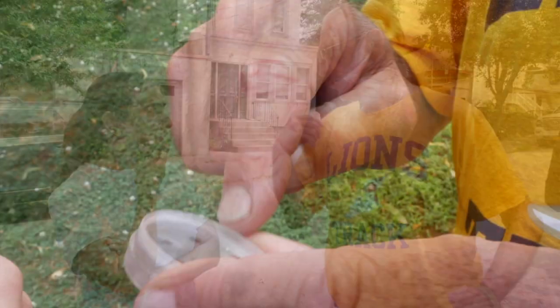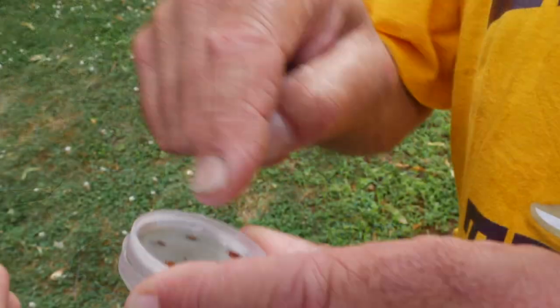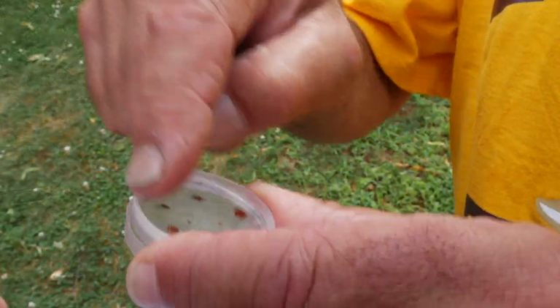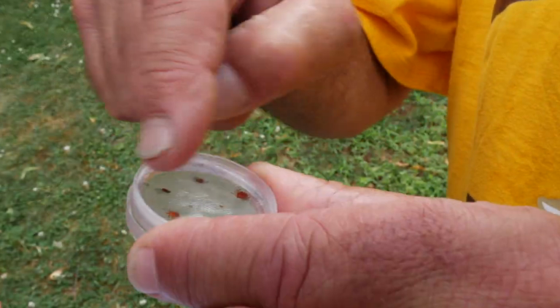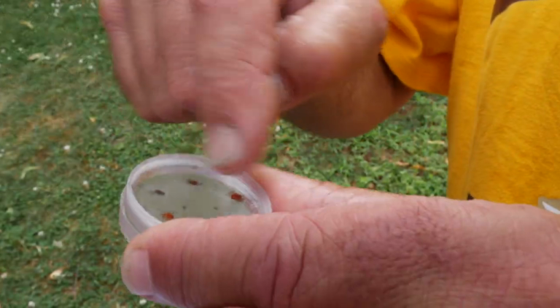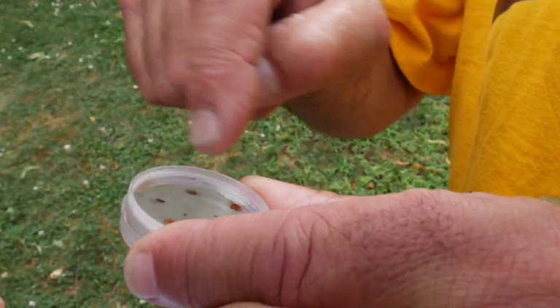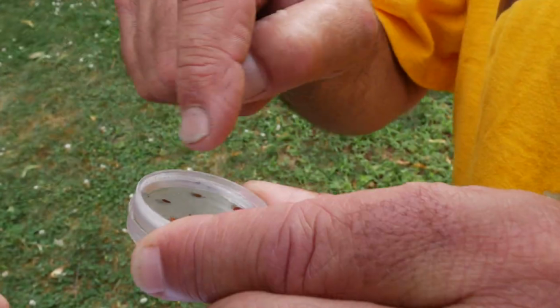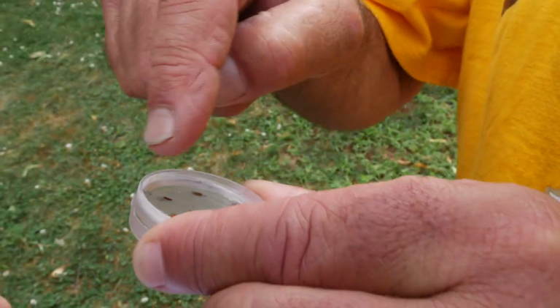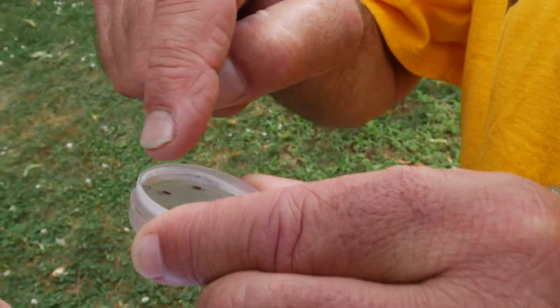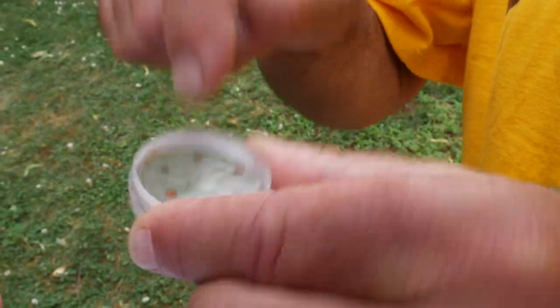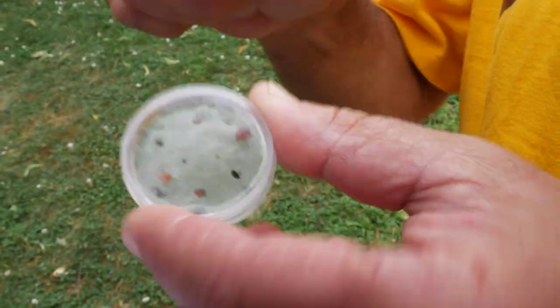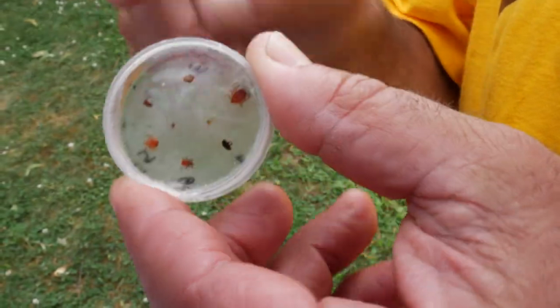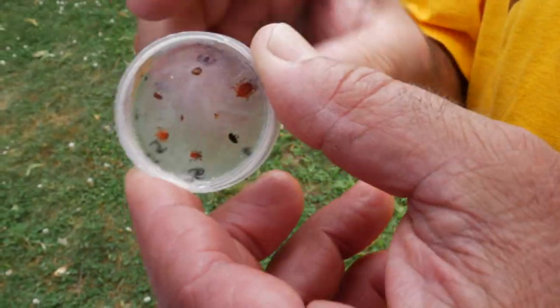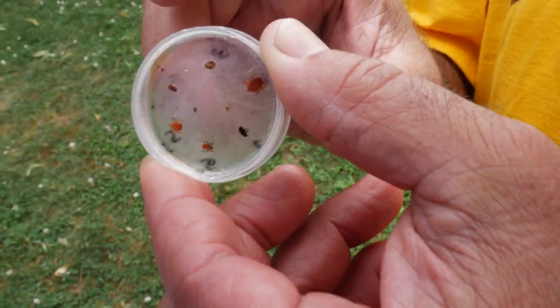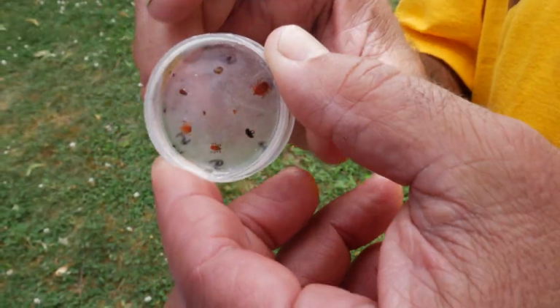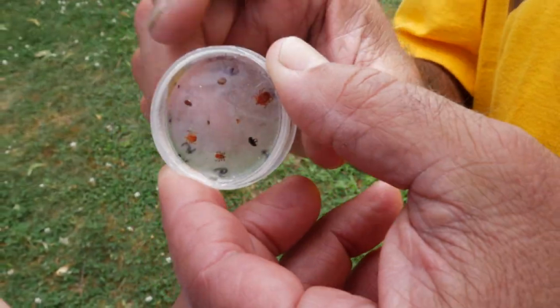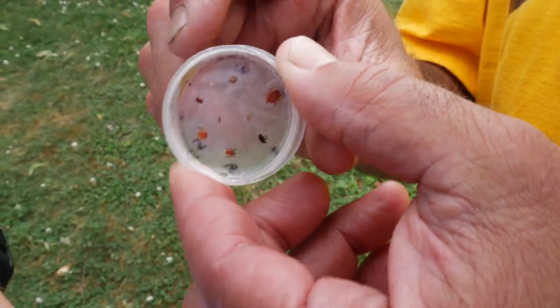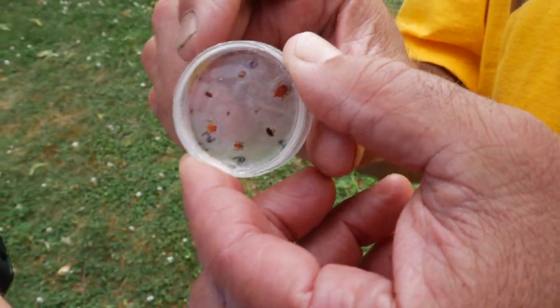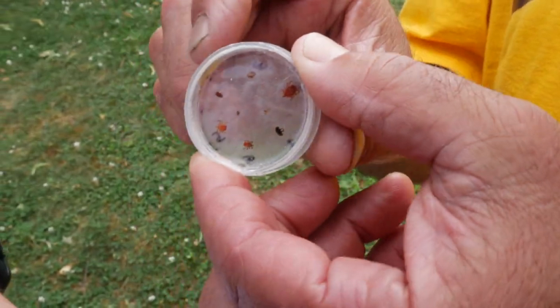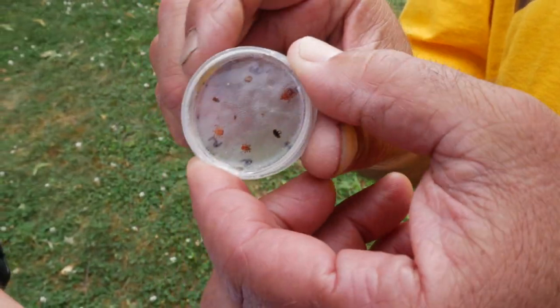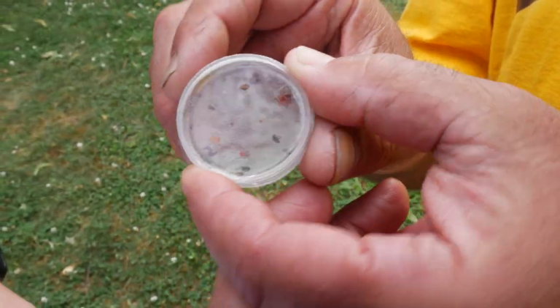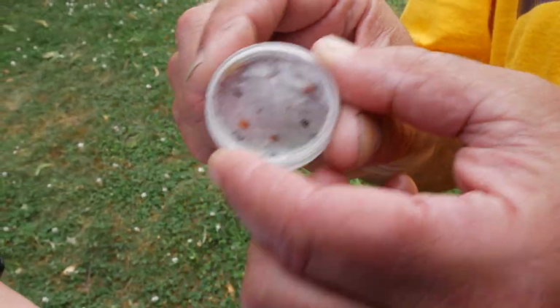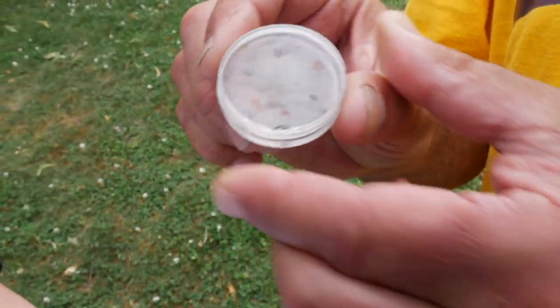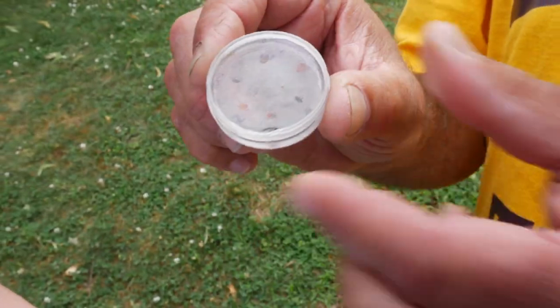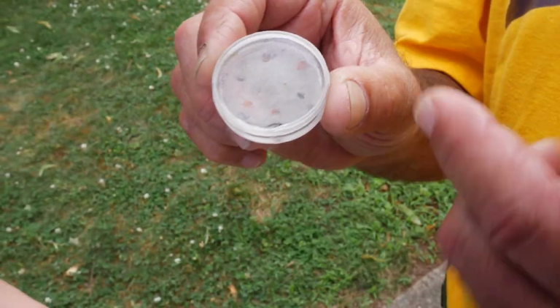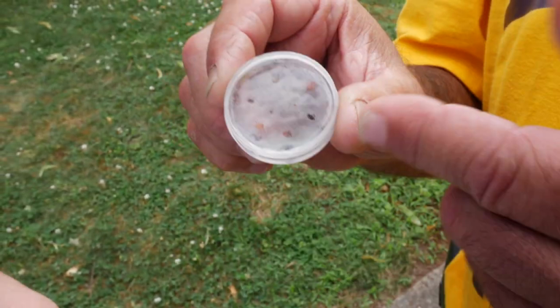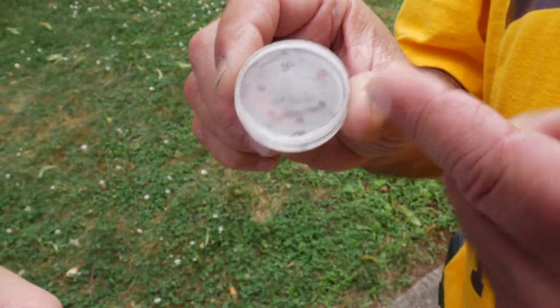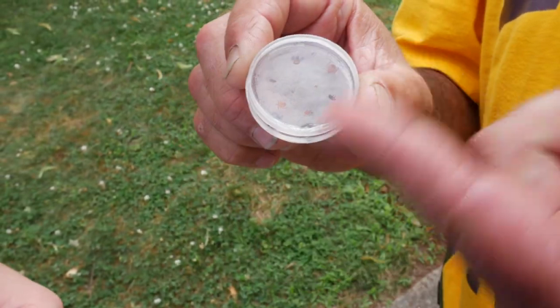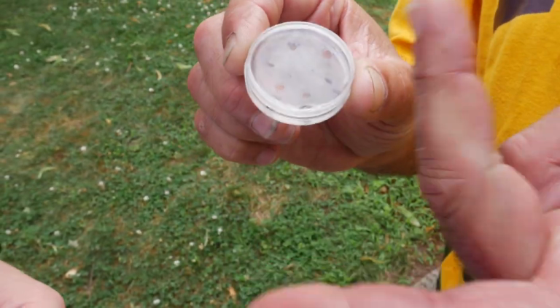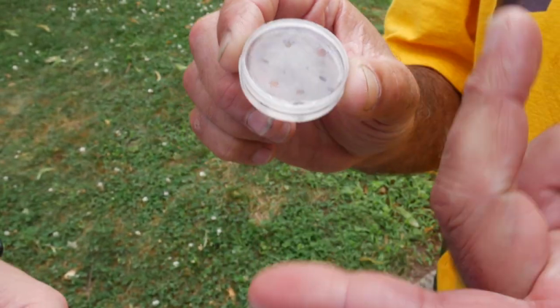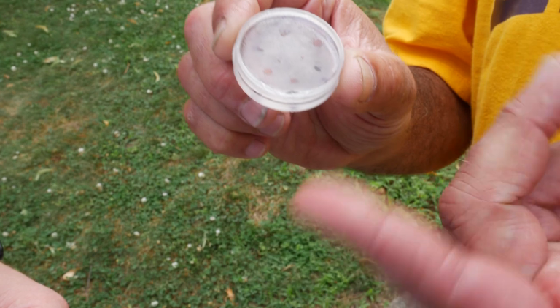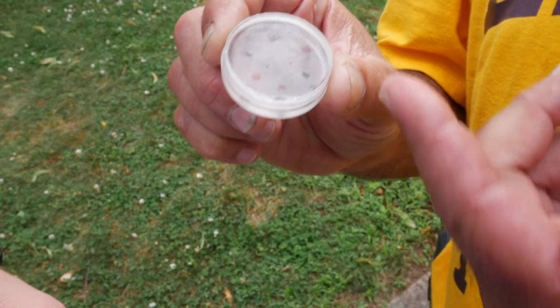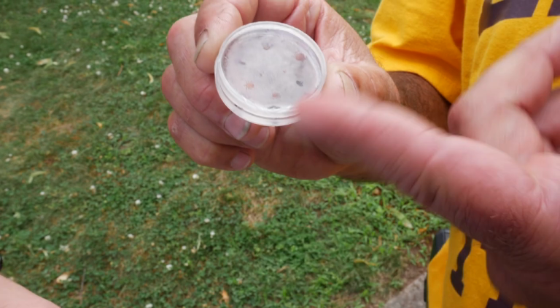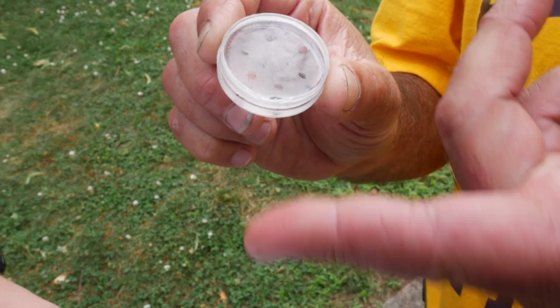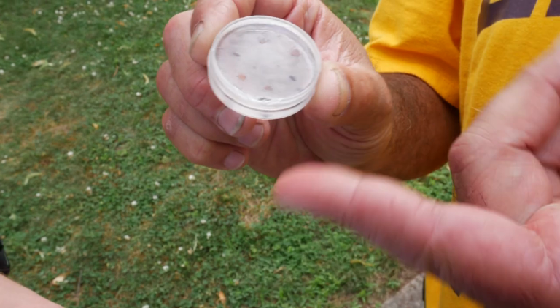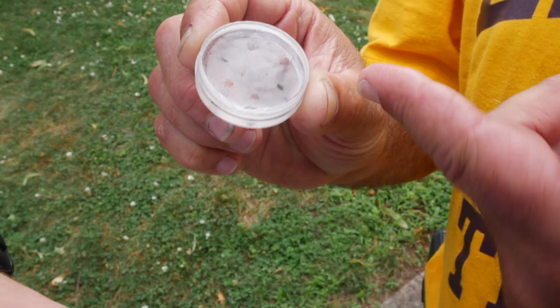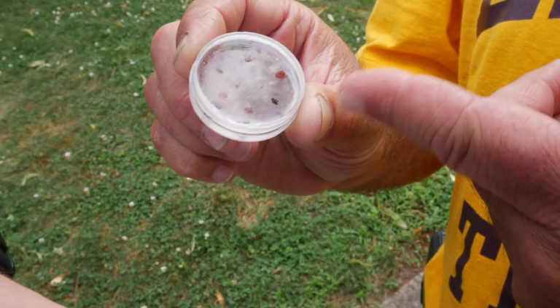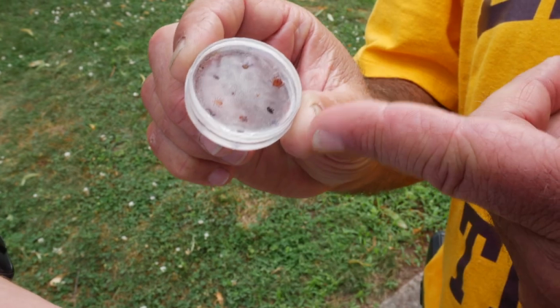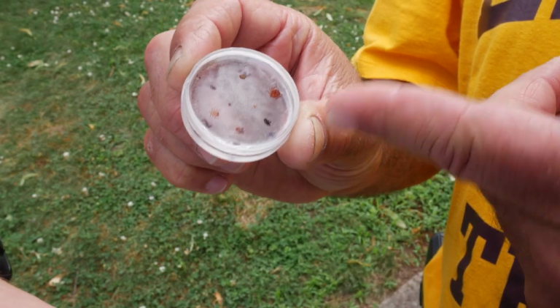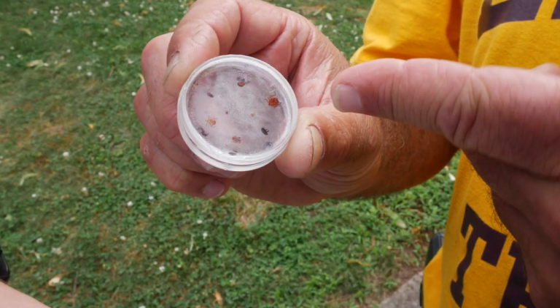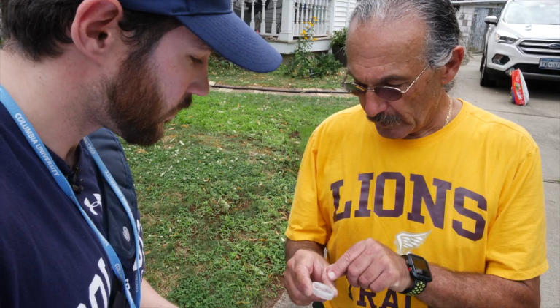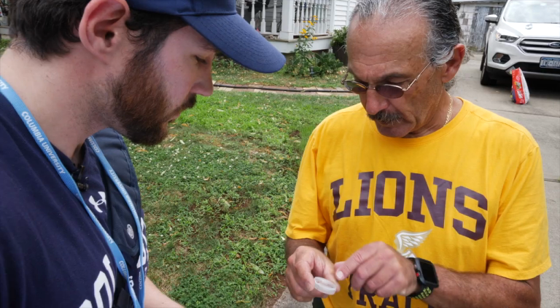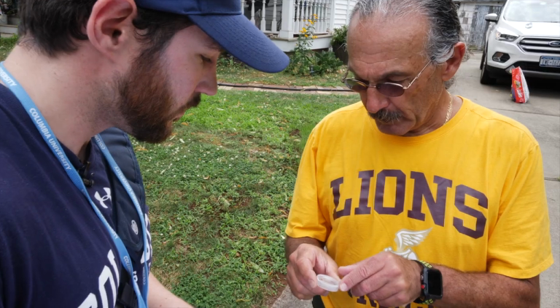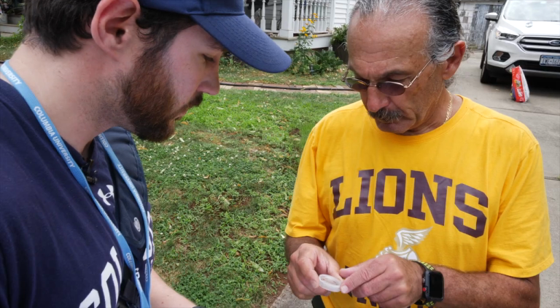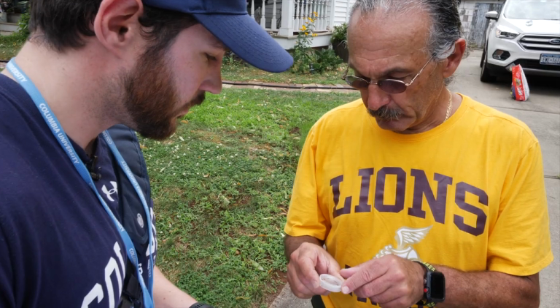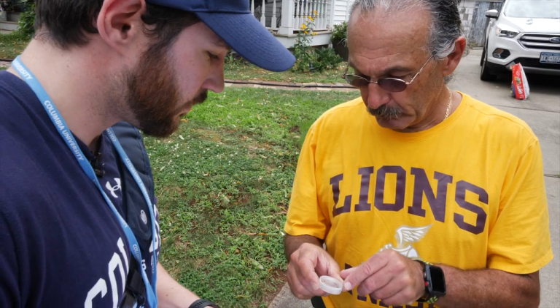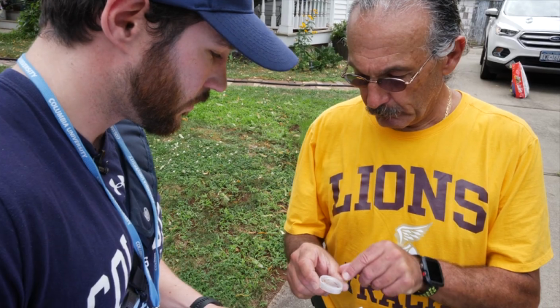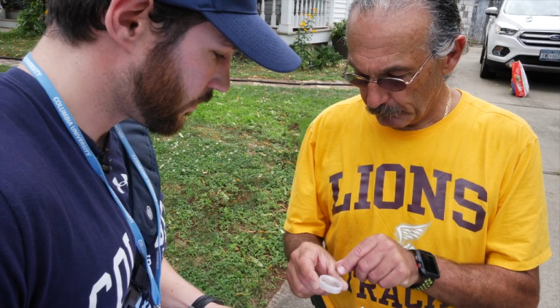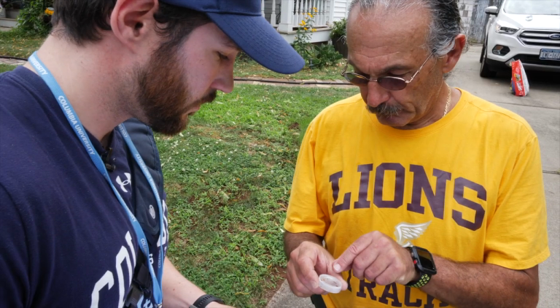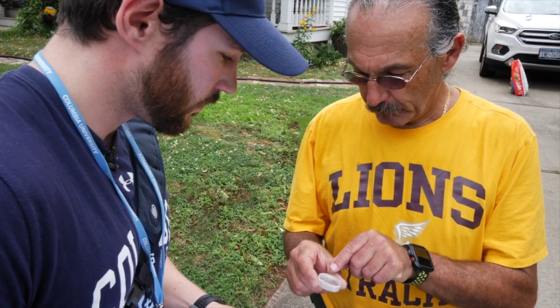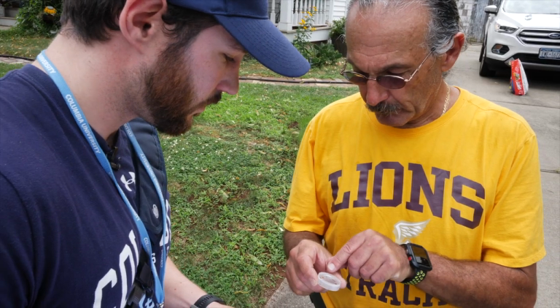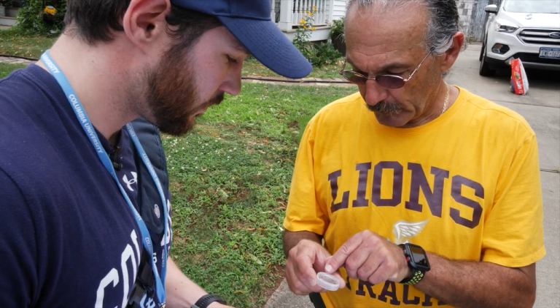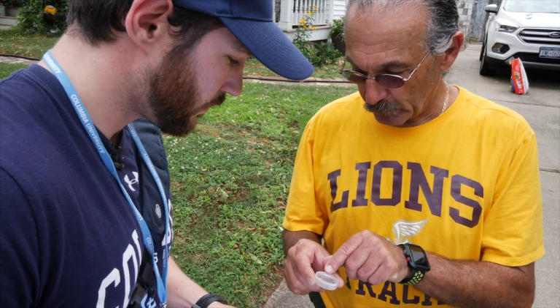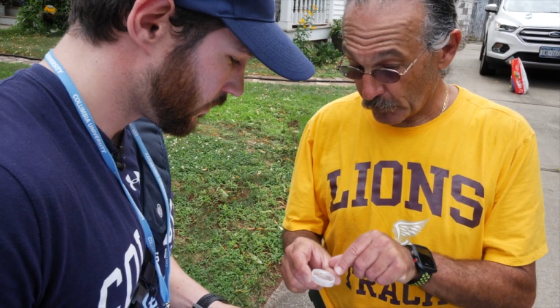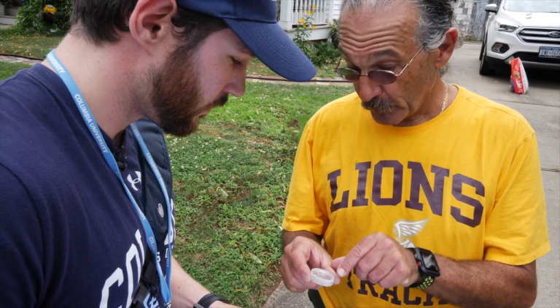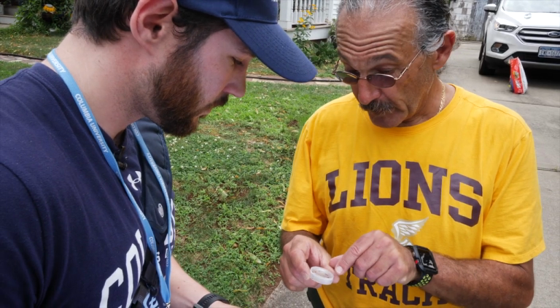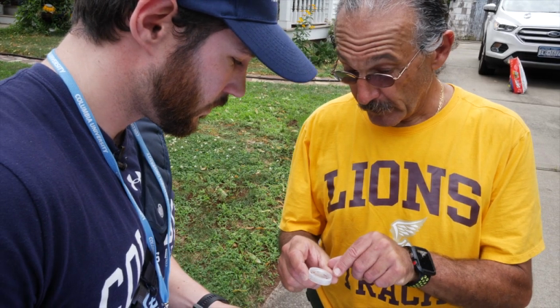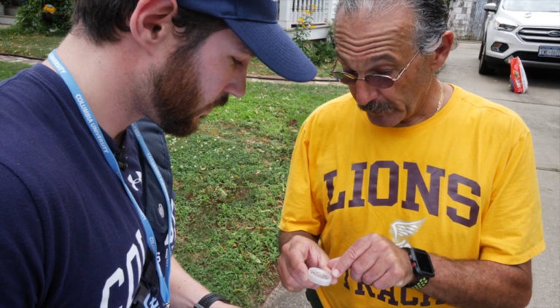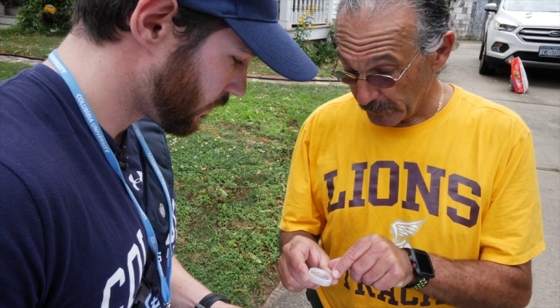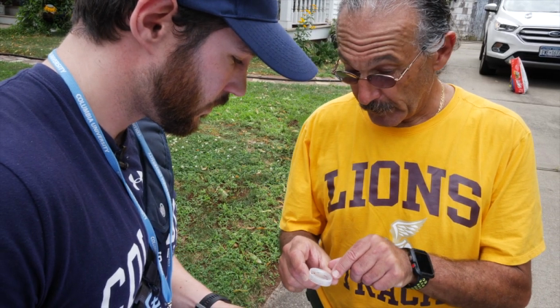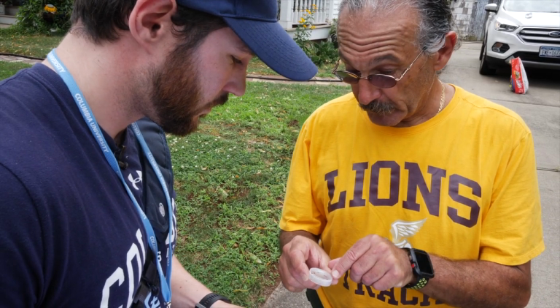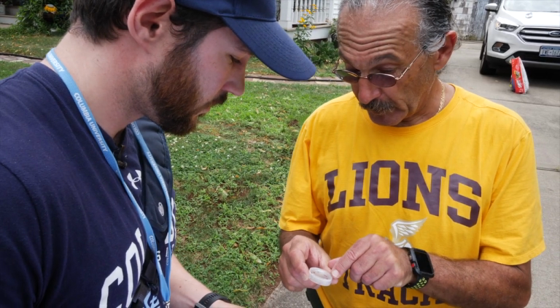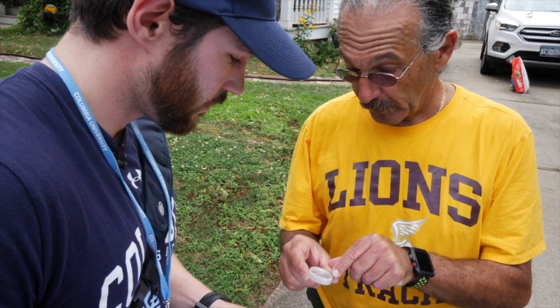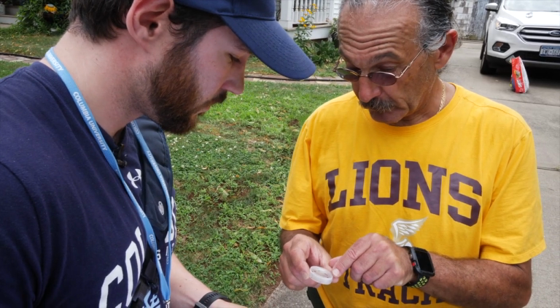Which of these can you identify as a tick? I would say there's three of them that are ticks.